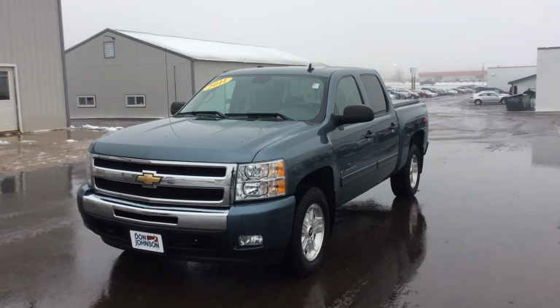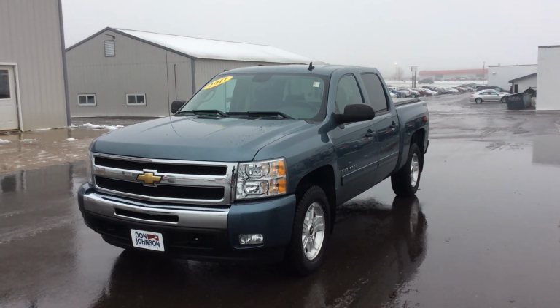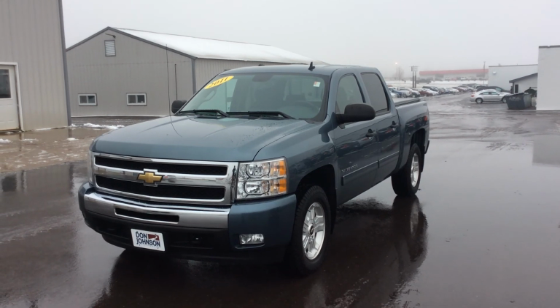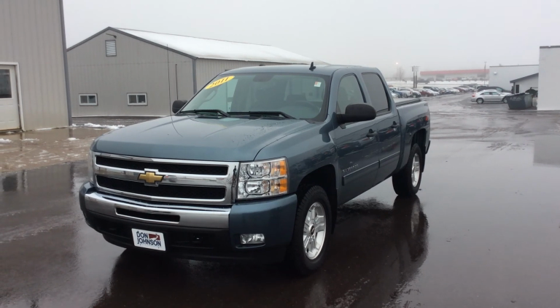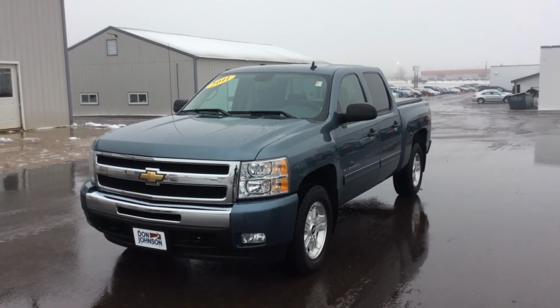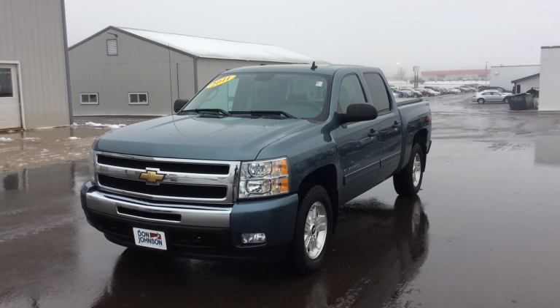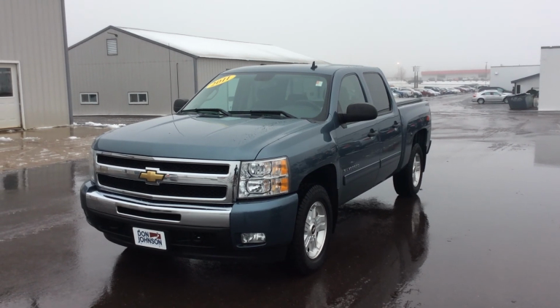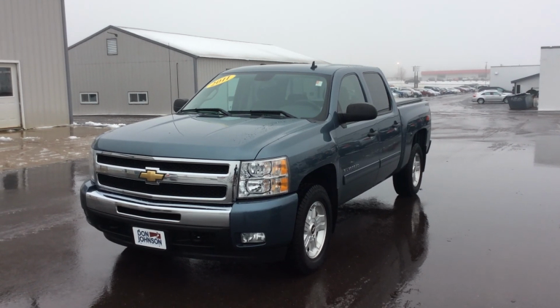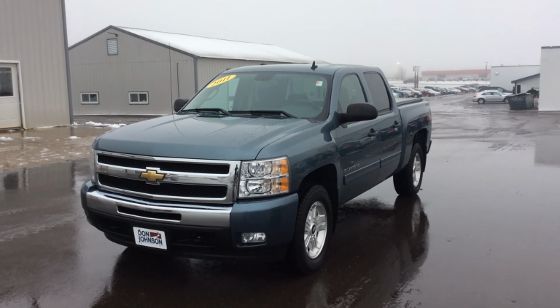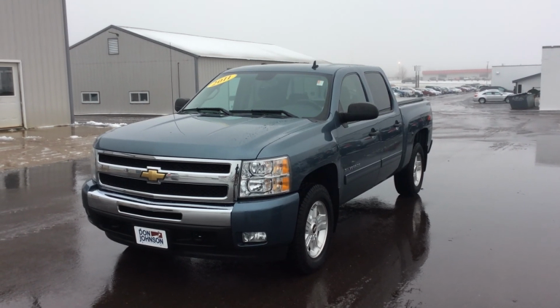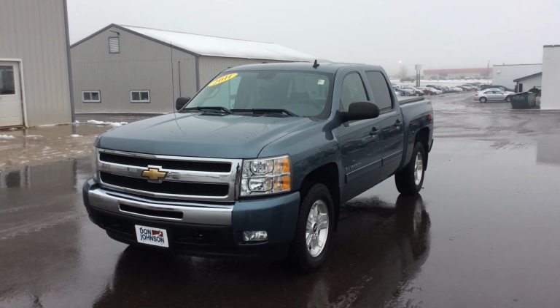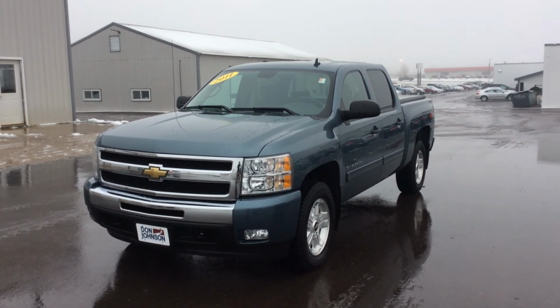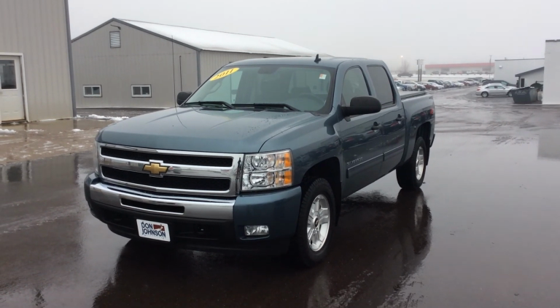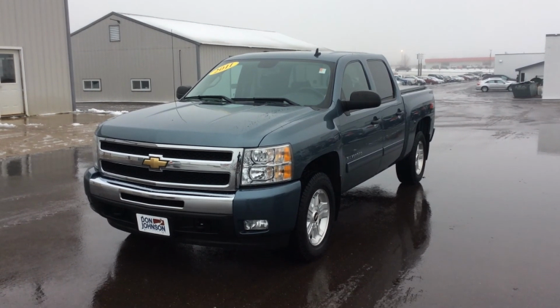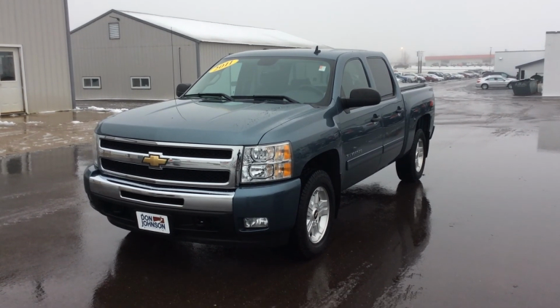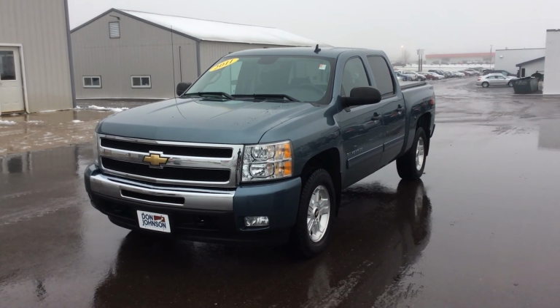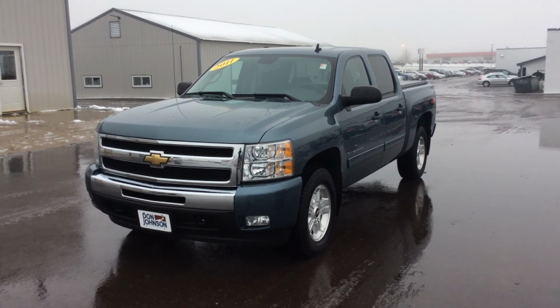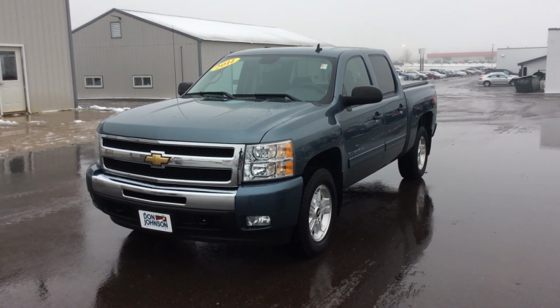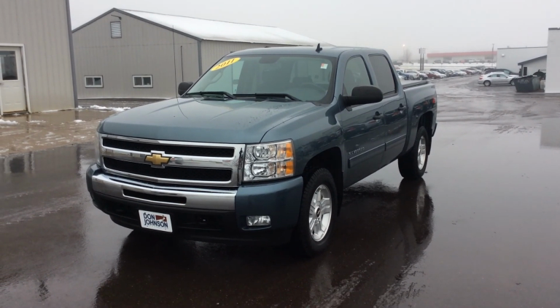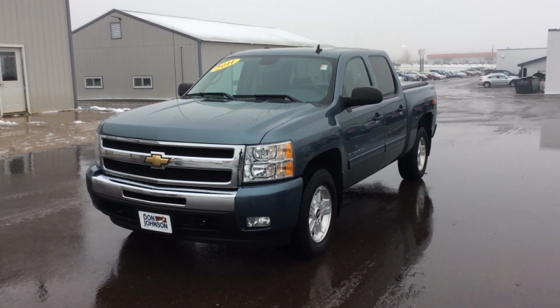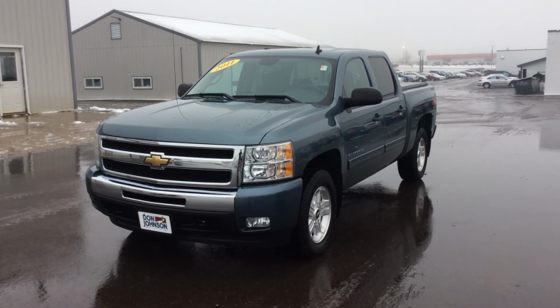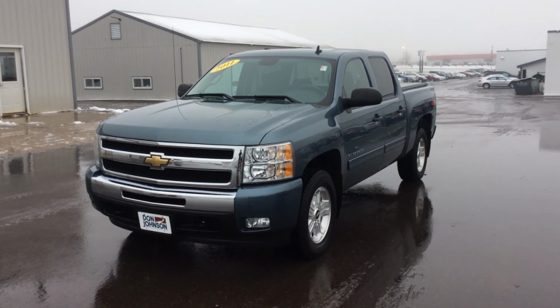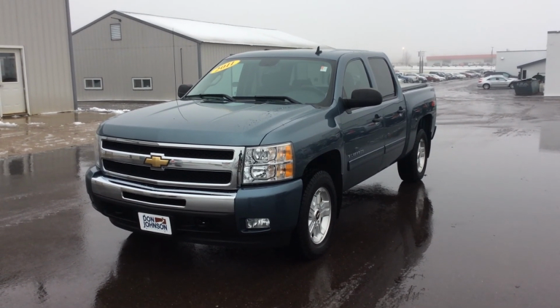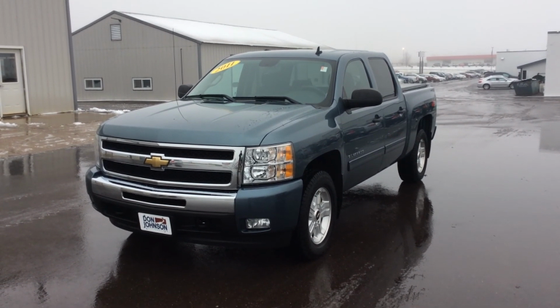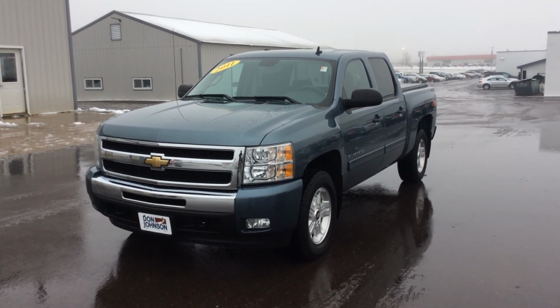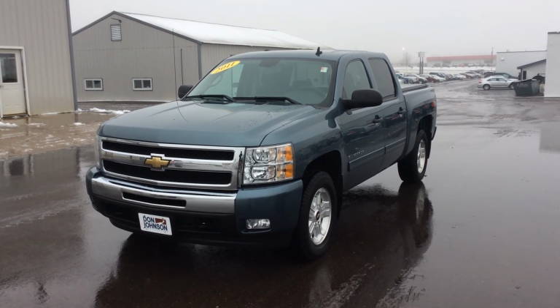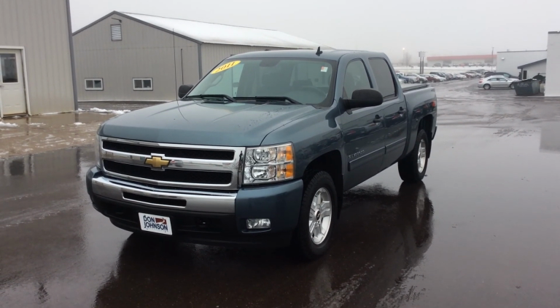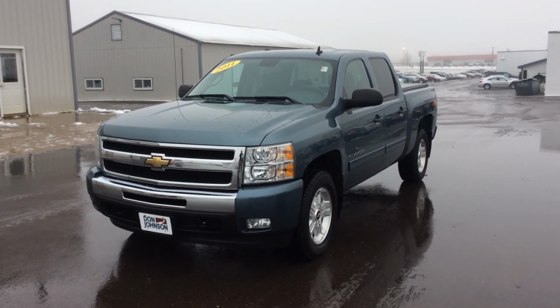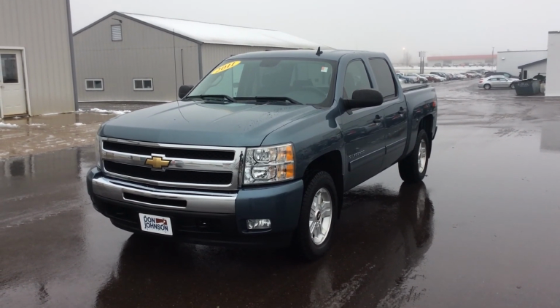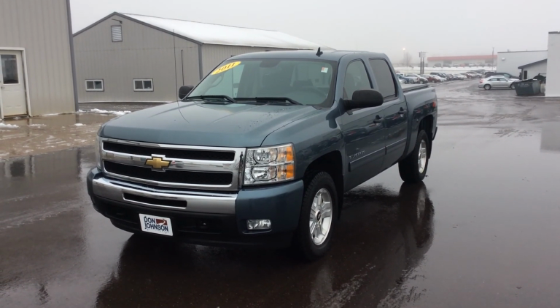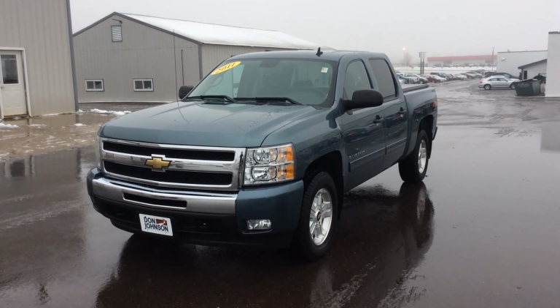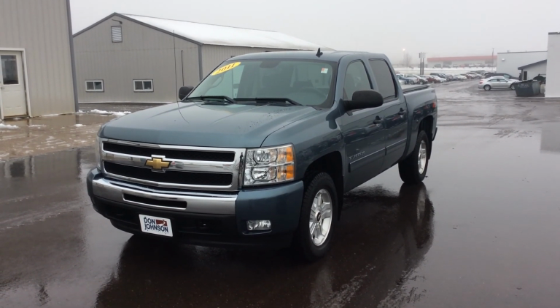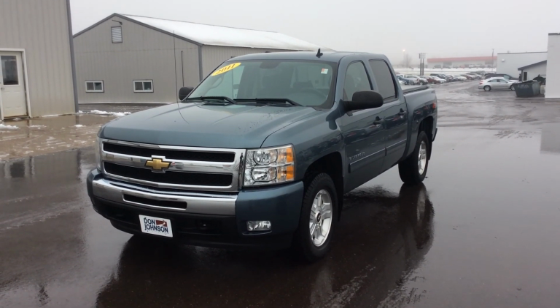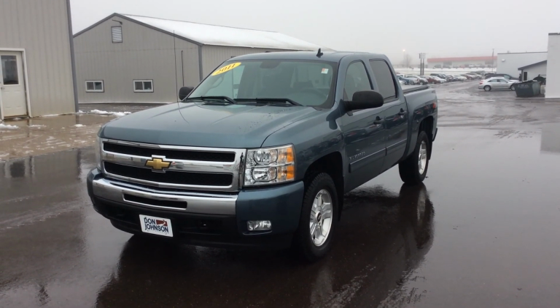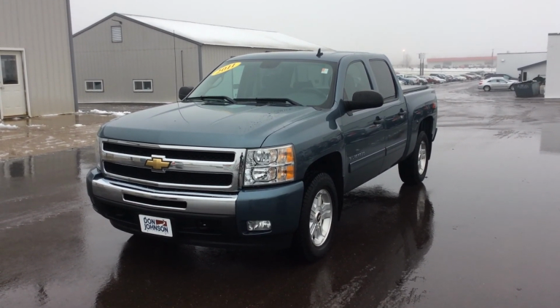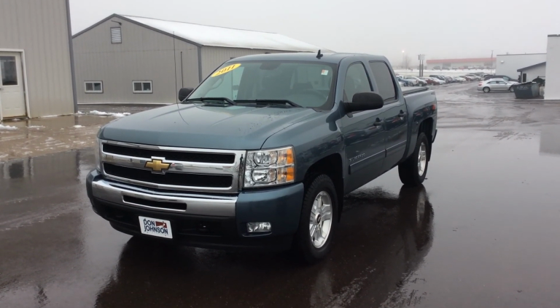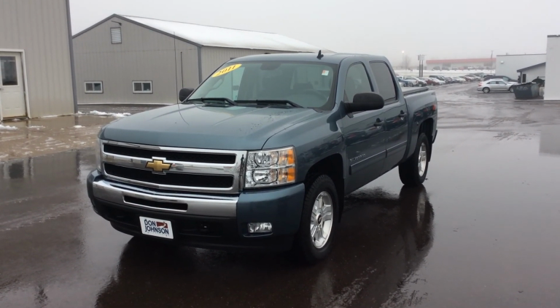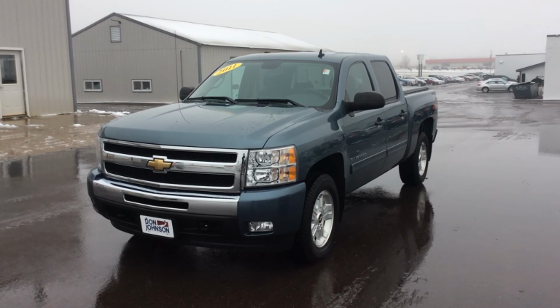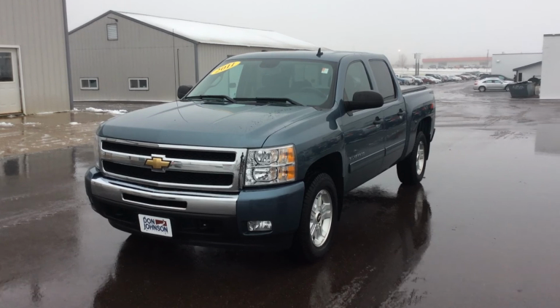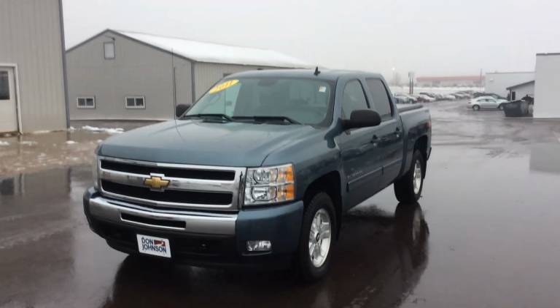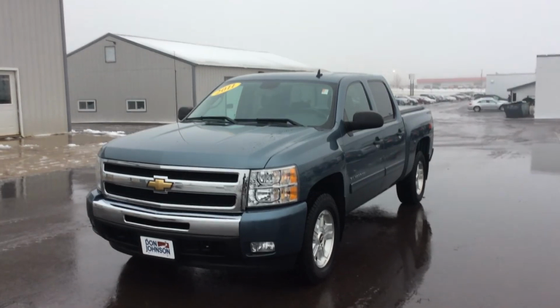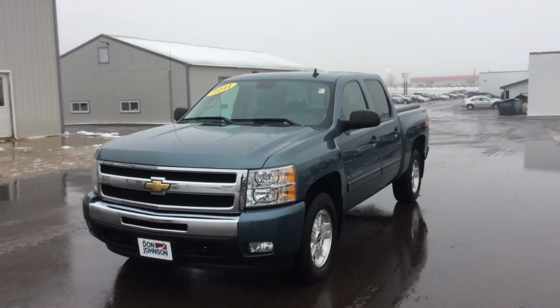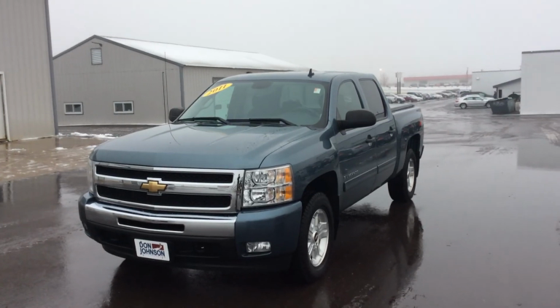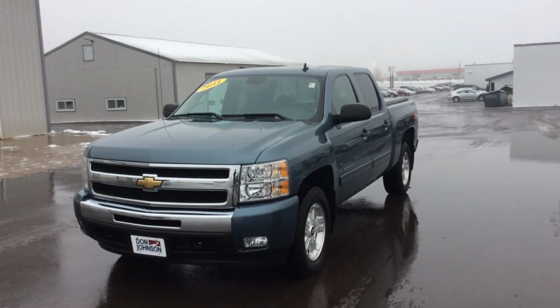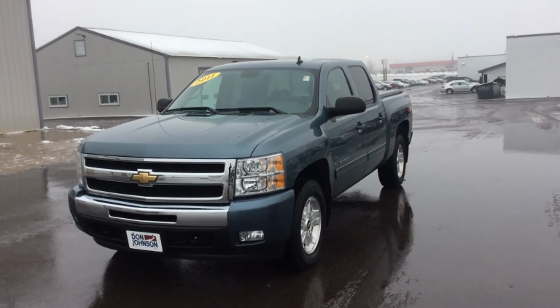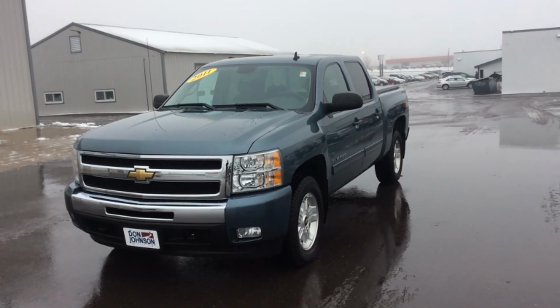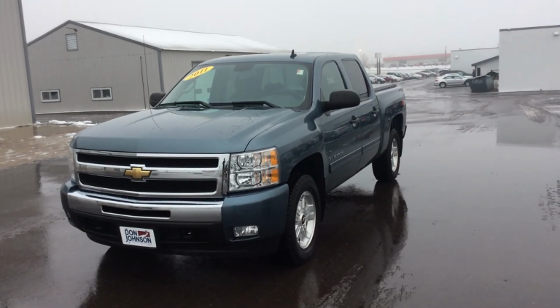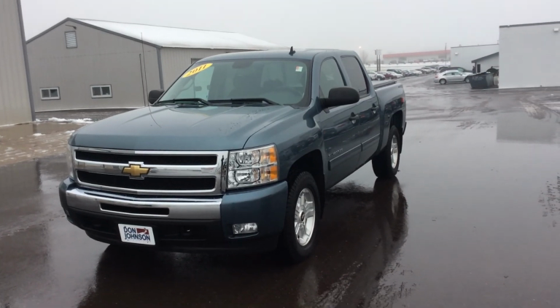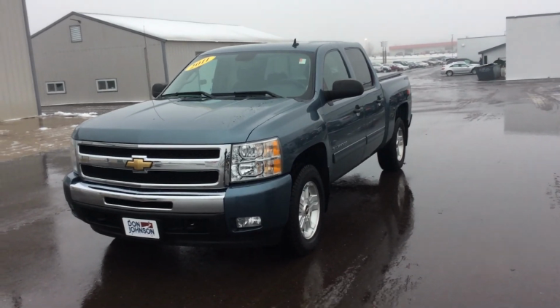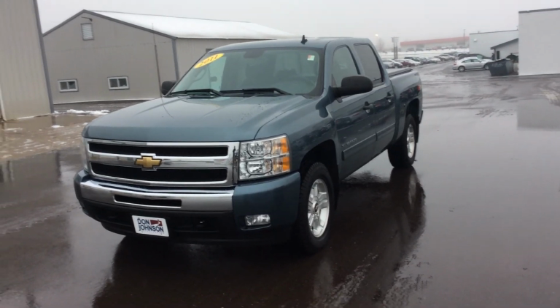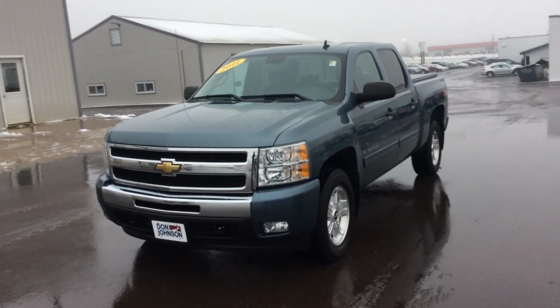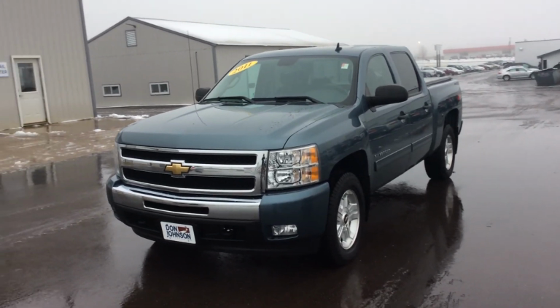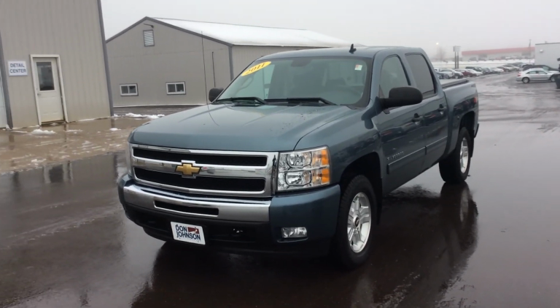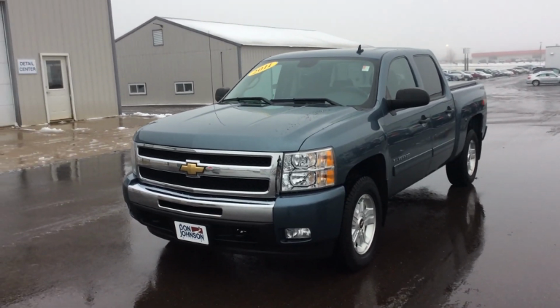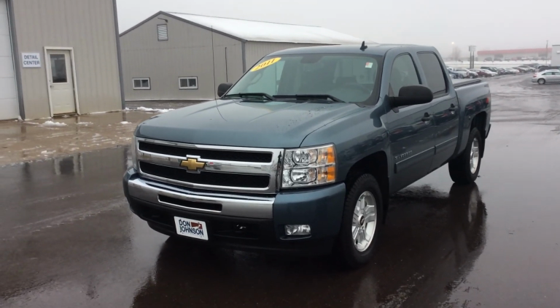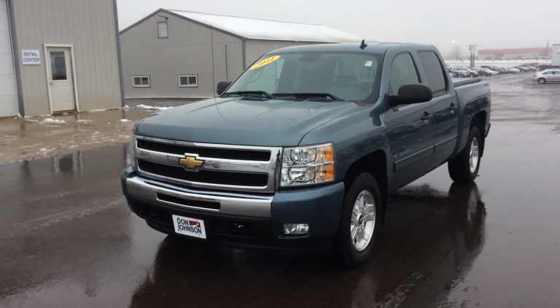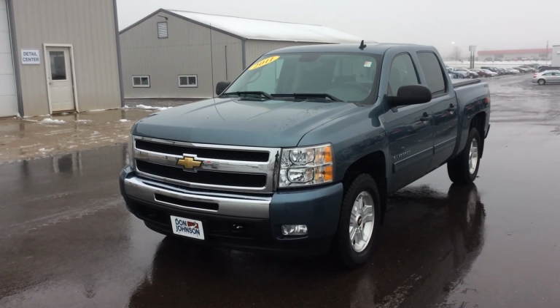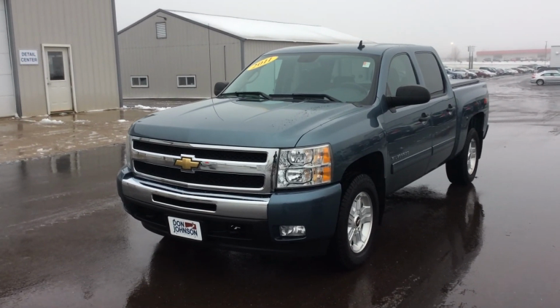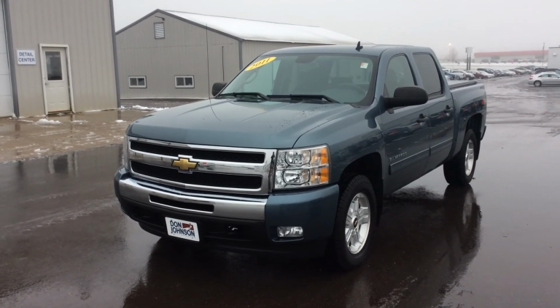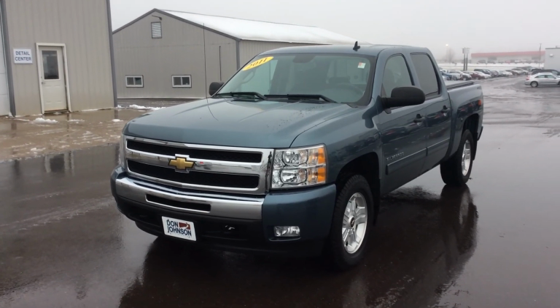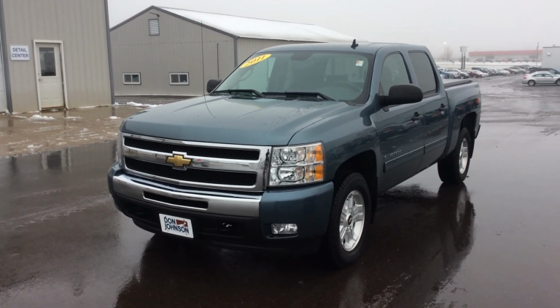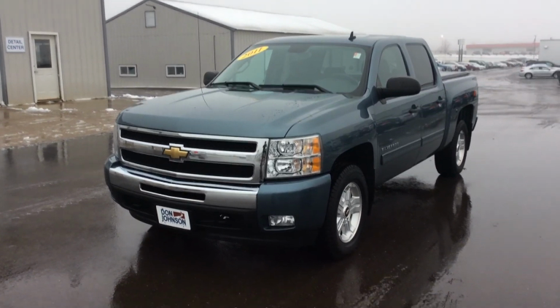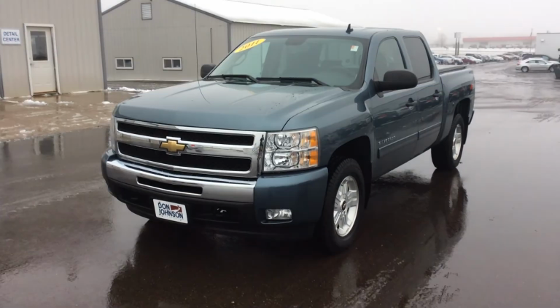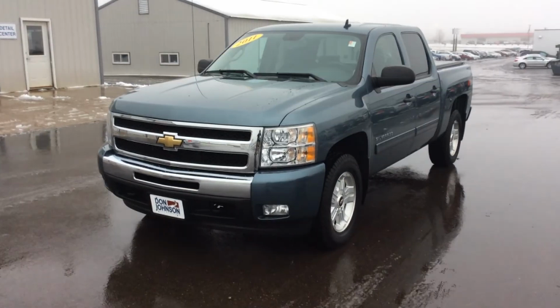Hi everybody, this is Jeff down at Don Johnson Motors in Rice Lake, Wisconsin, and I am here today showing you this 2011 Chevy Silverado 1500.